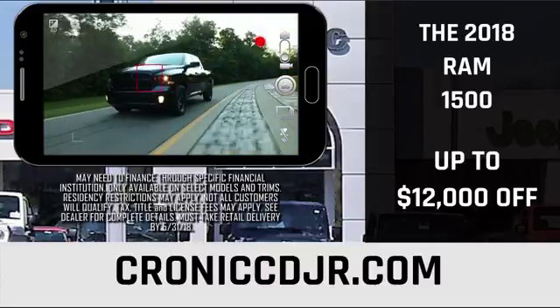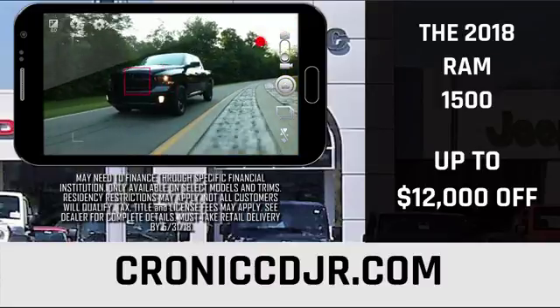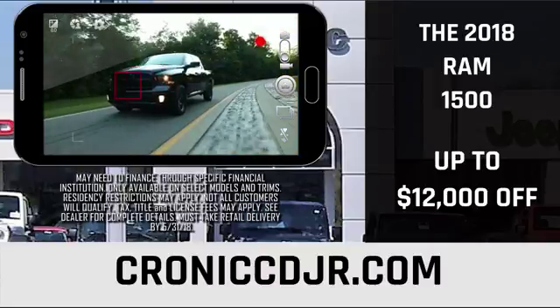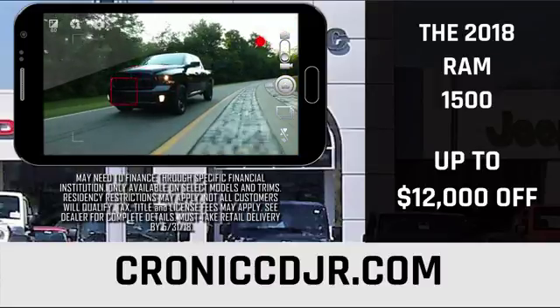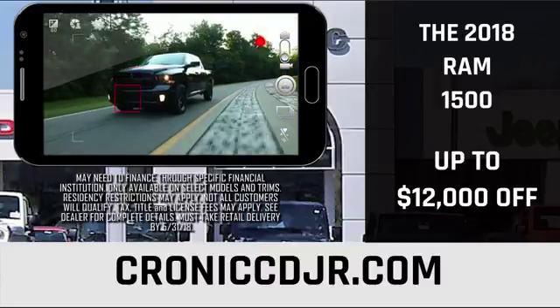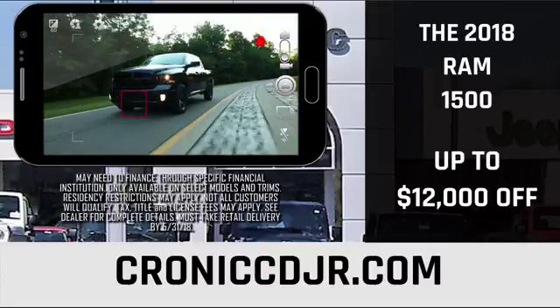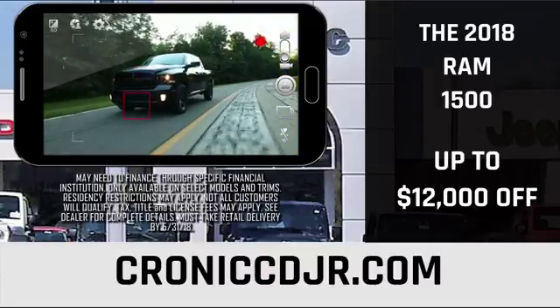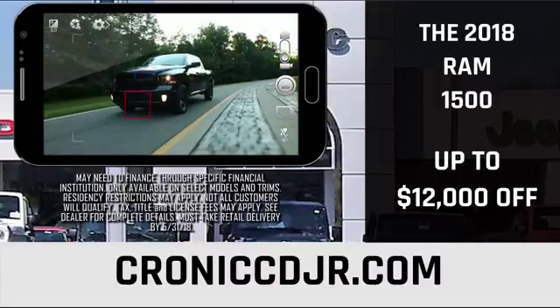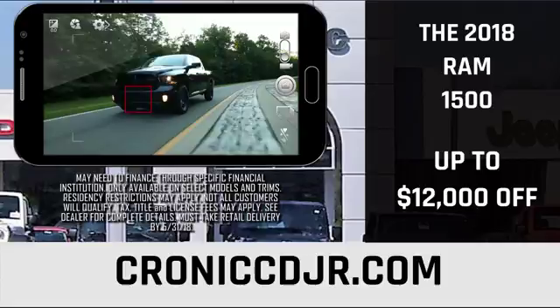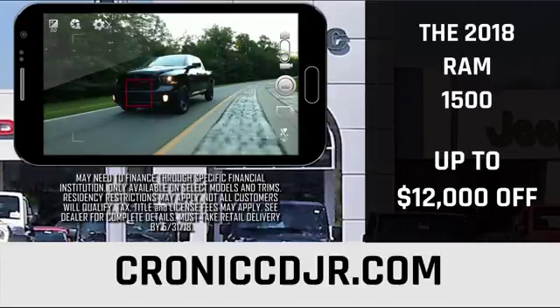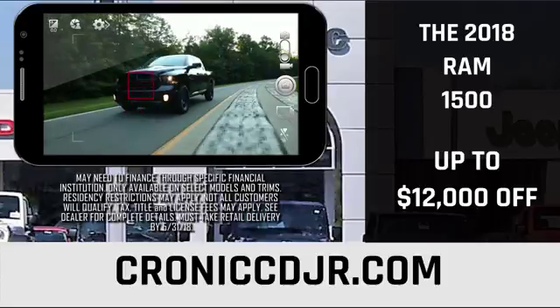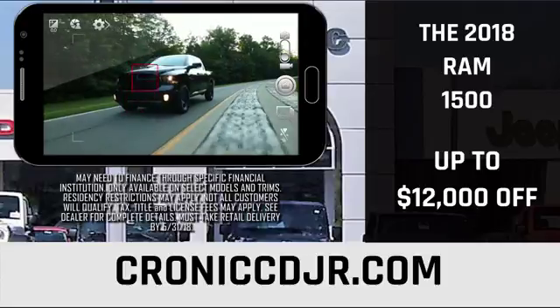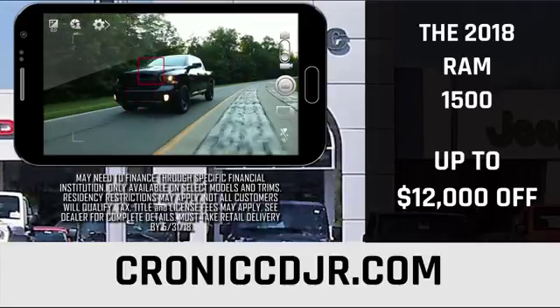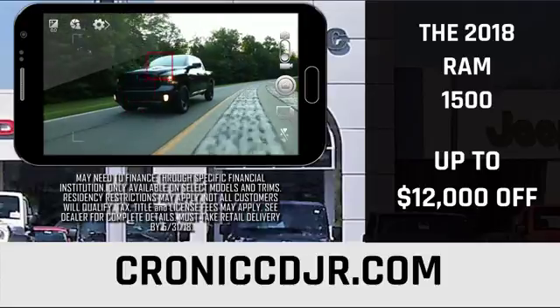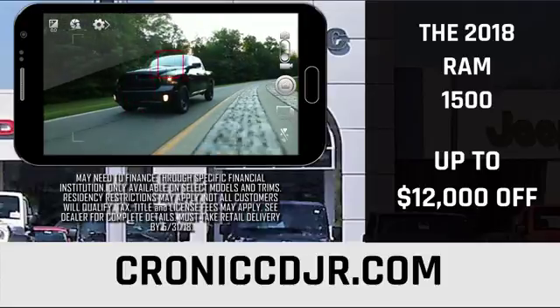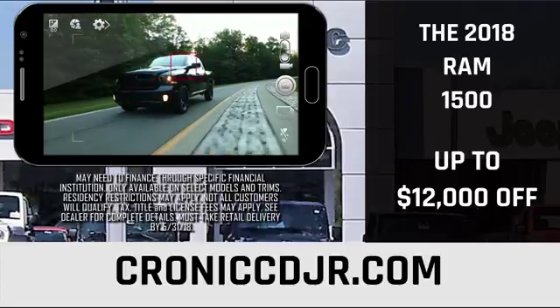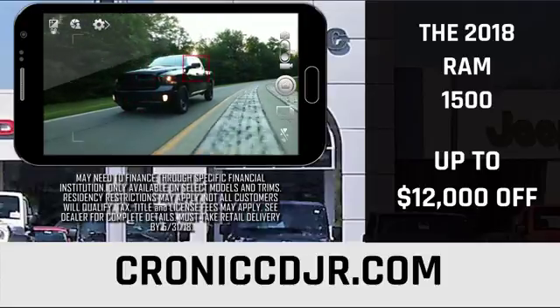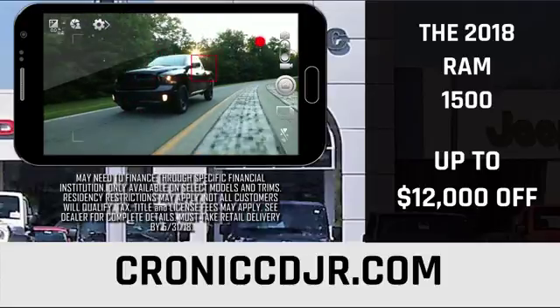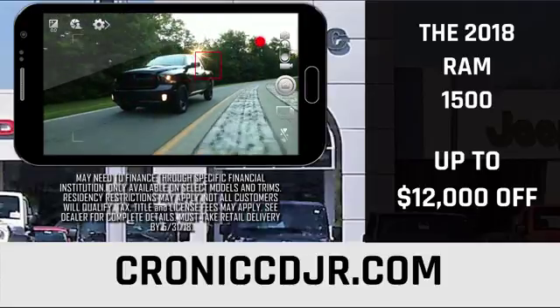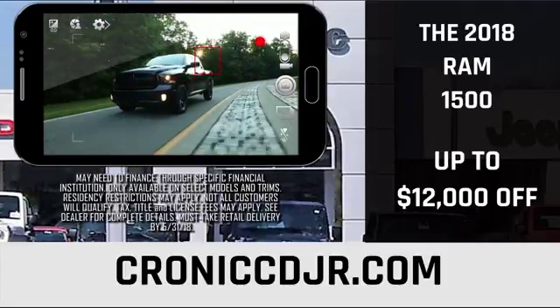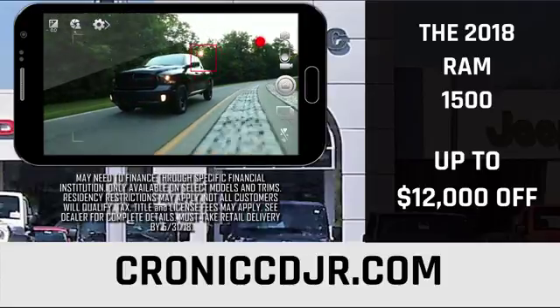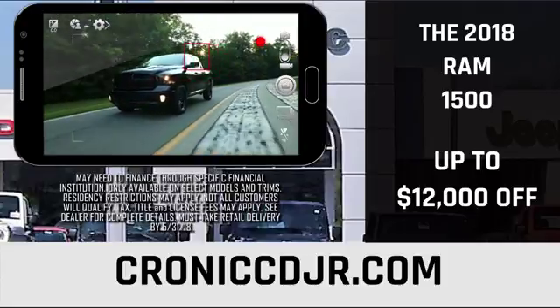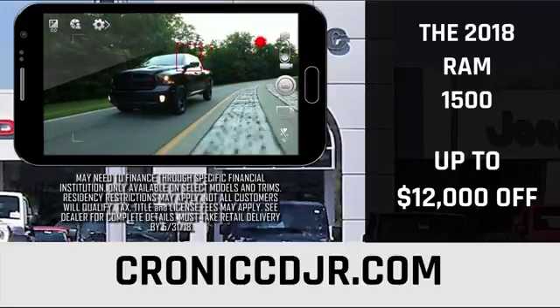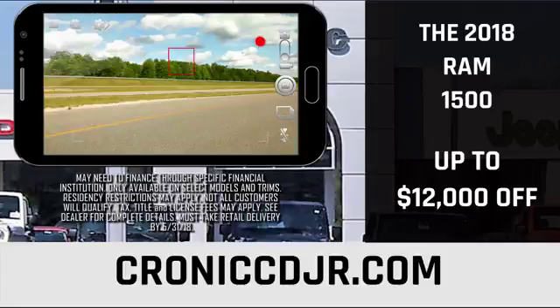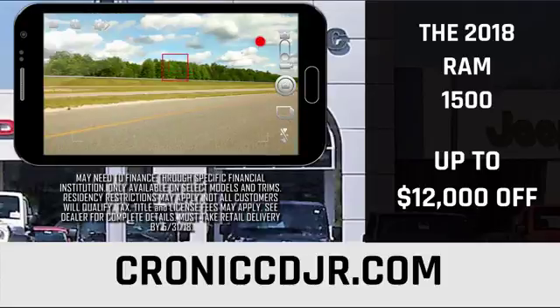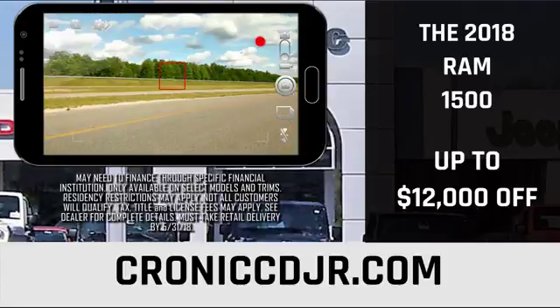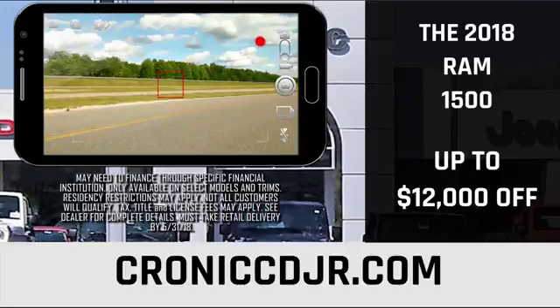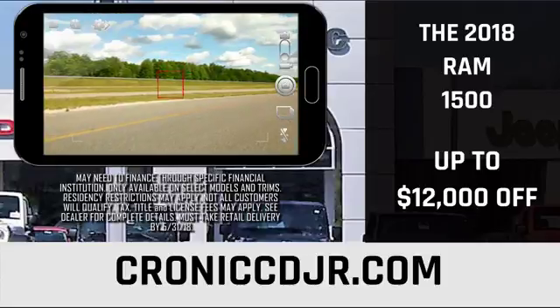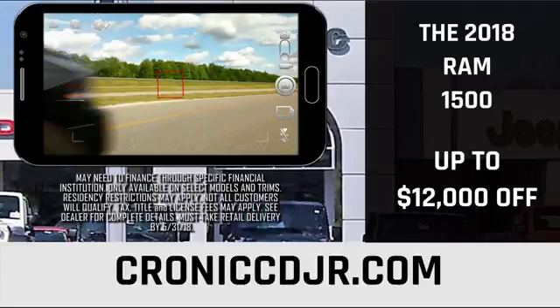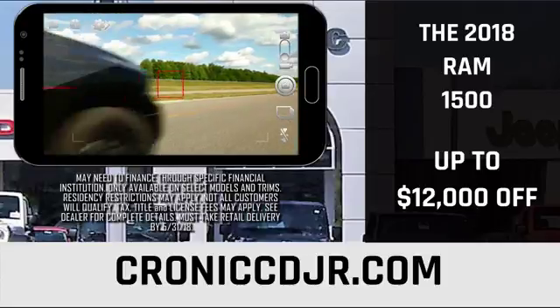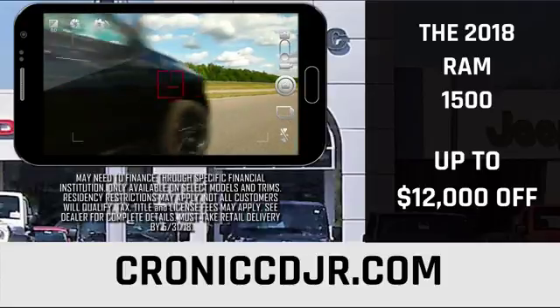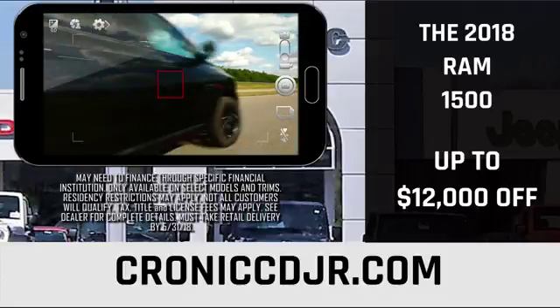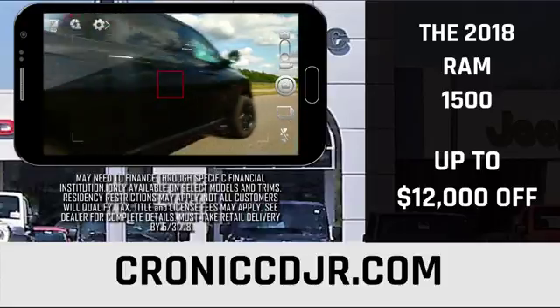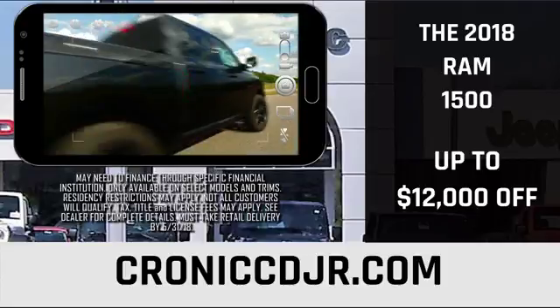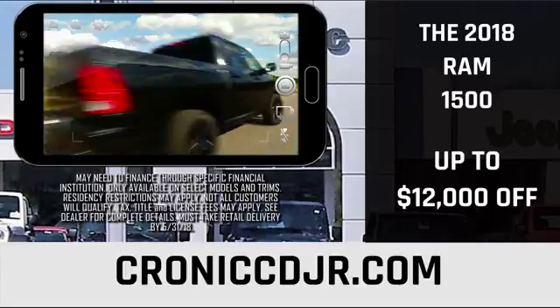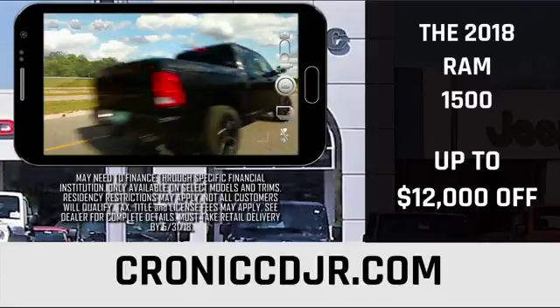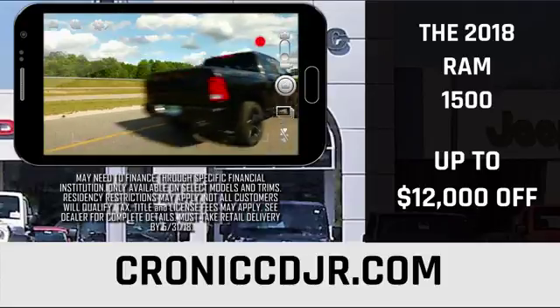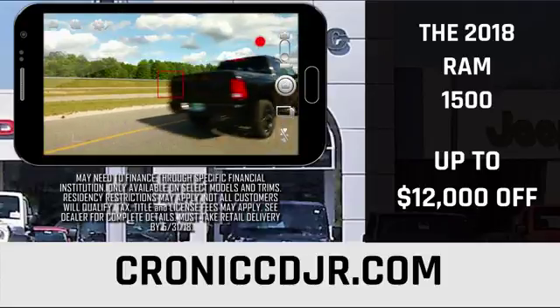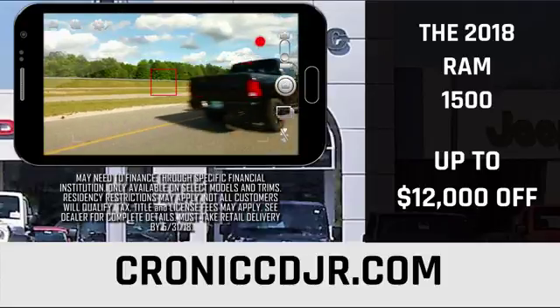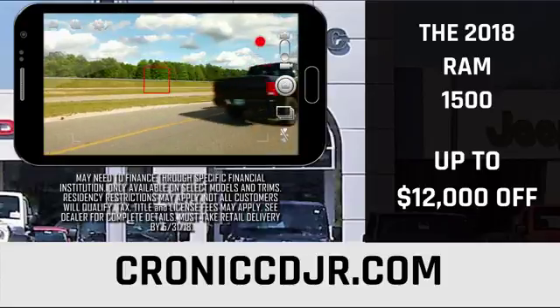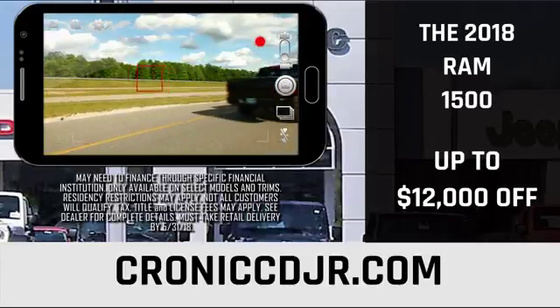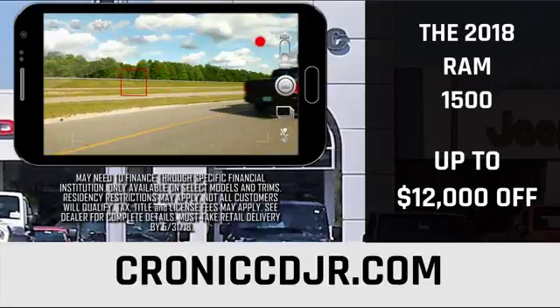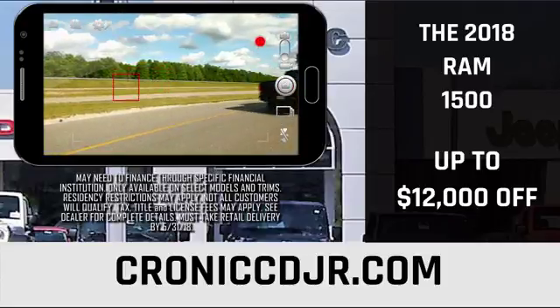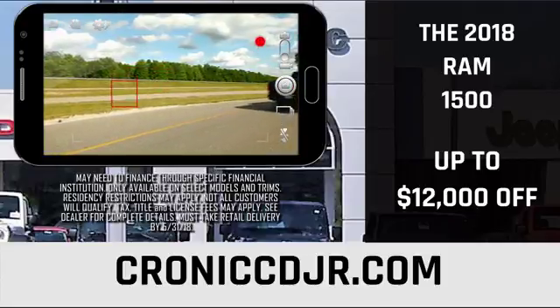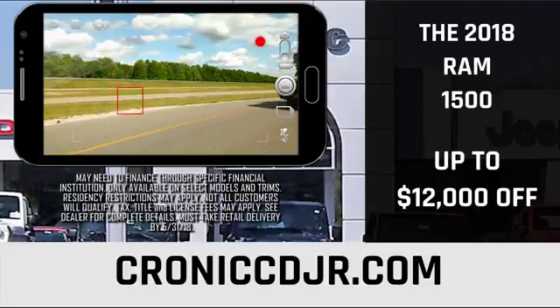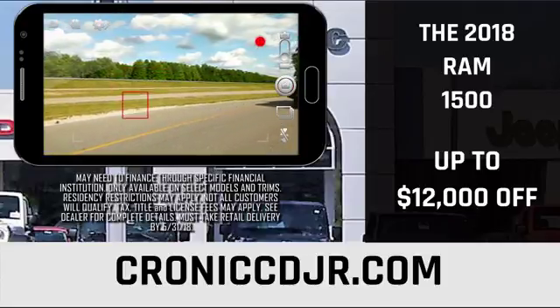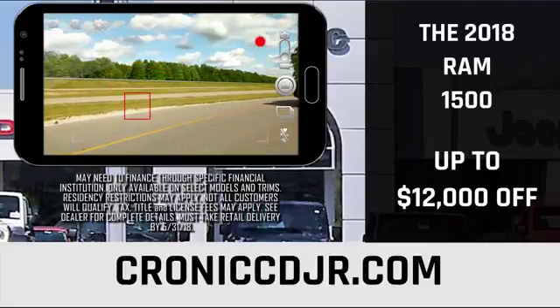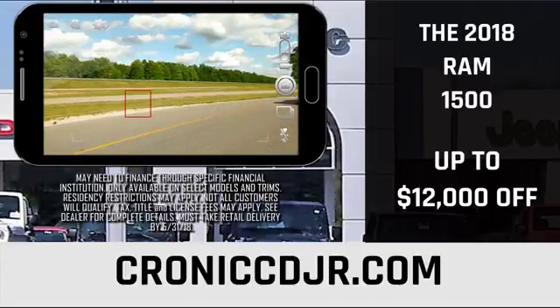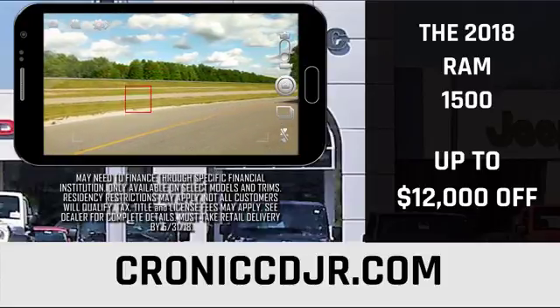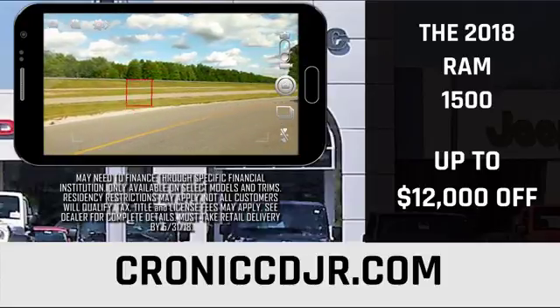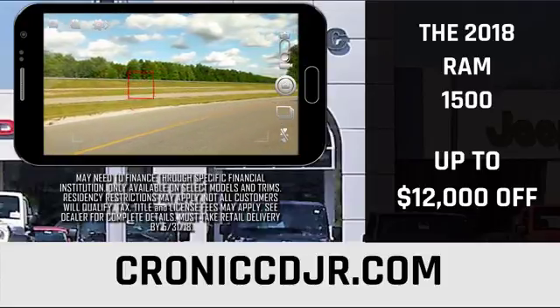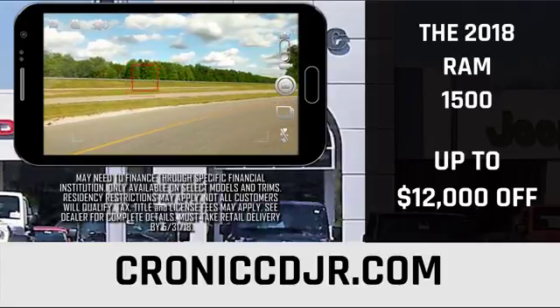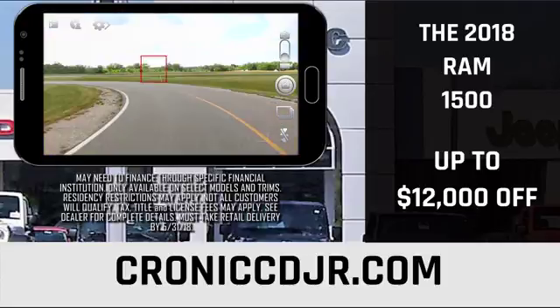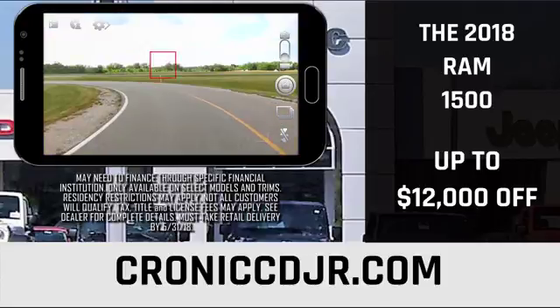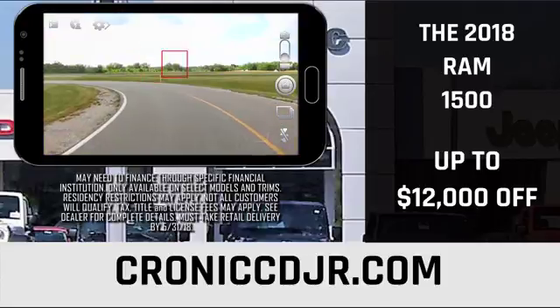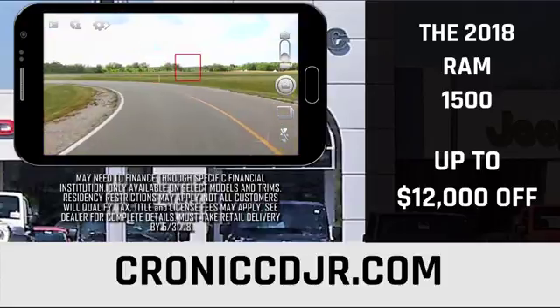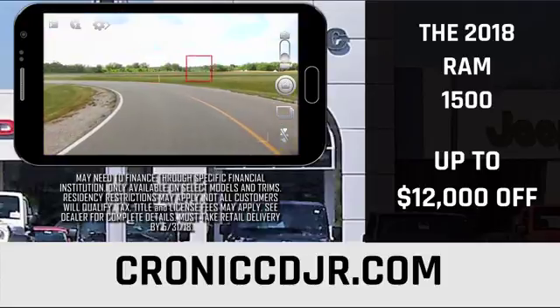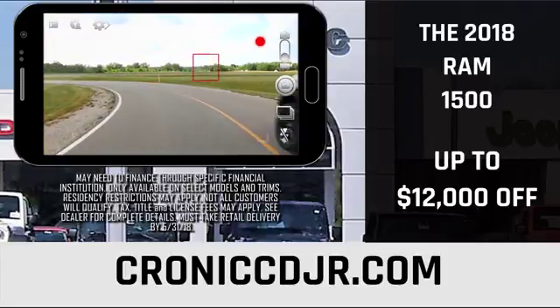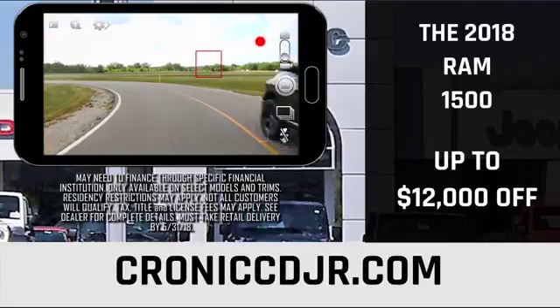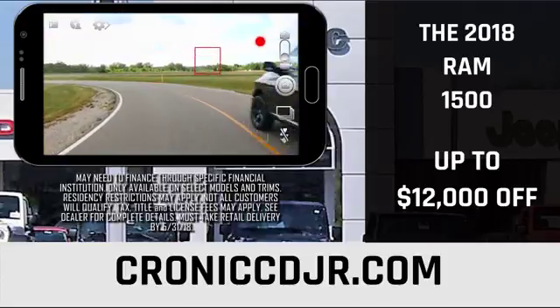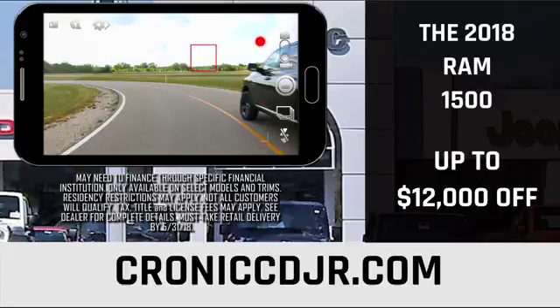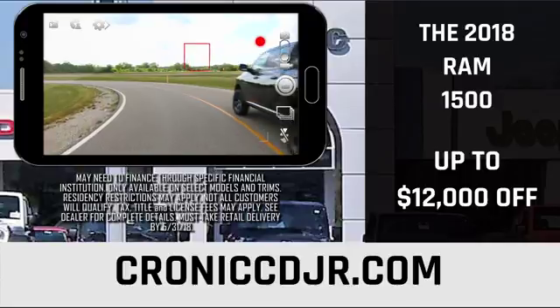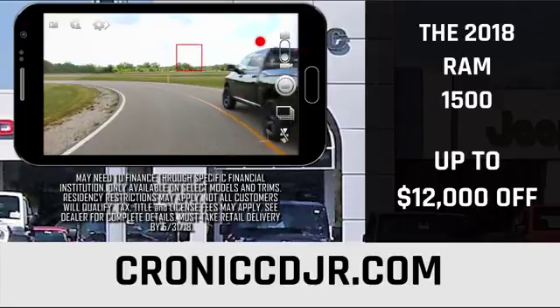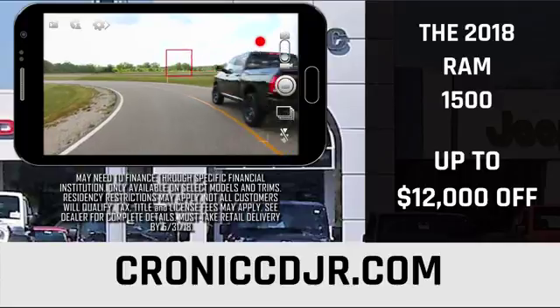With dynamic crumple zones, side impact door beams, and an advanced airbag system, your Ram truck is engineered to help protect your most precious cargo.